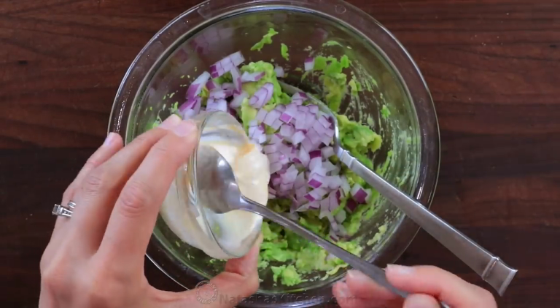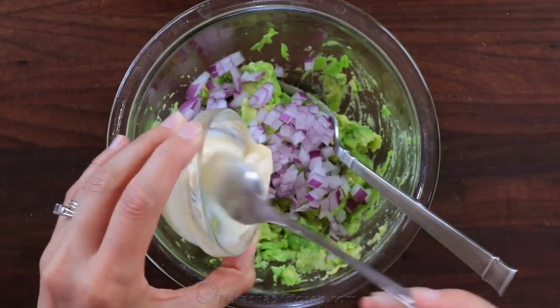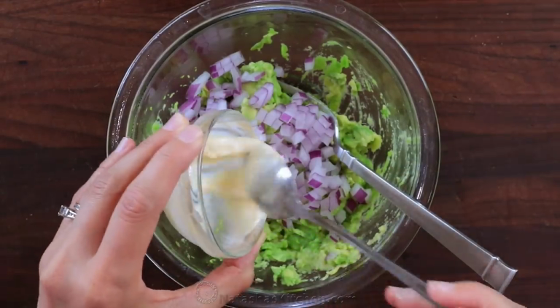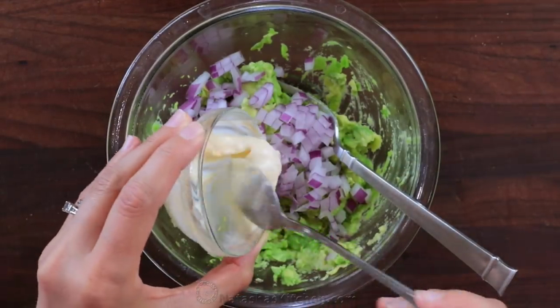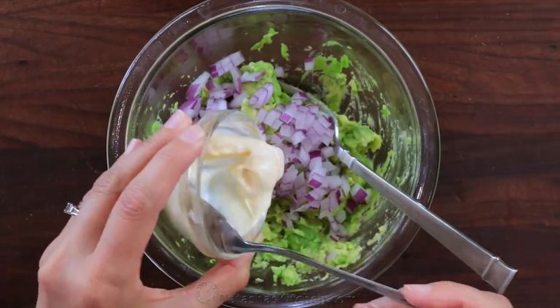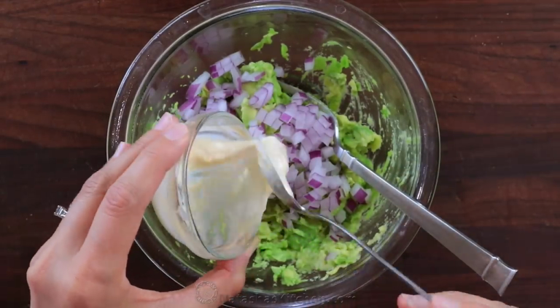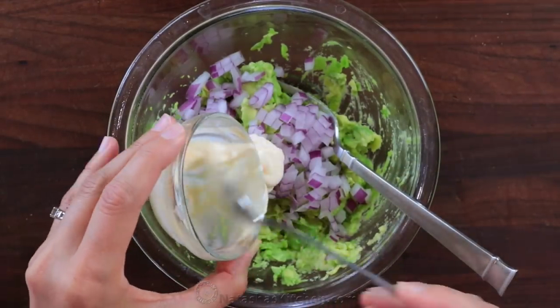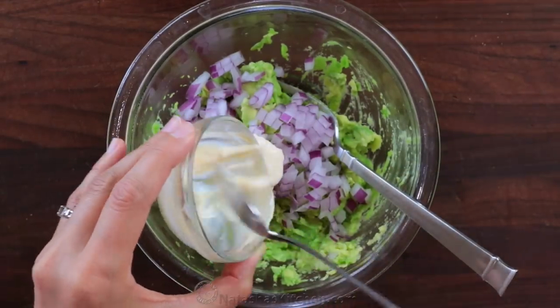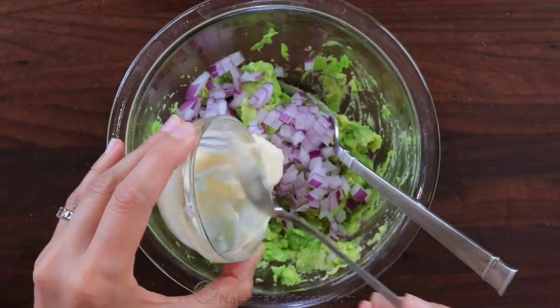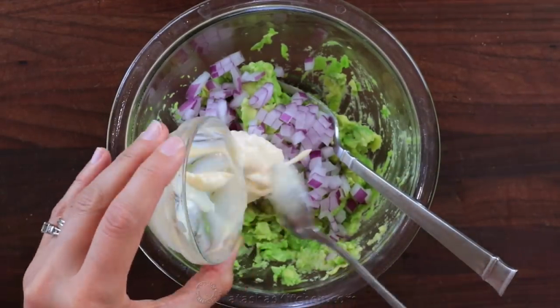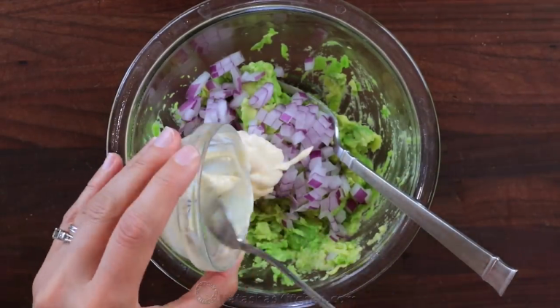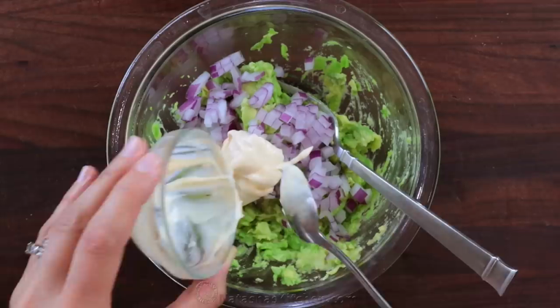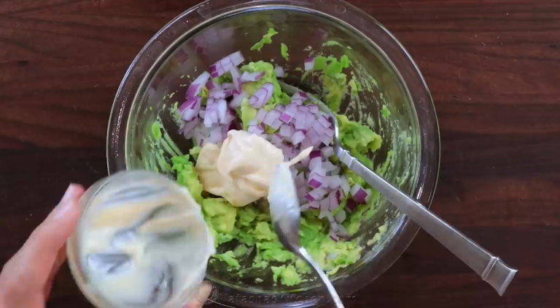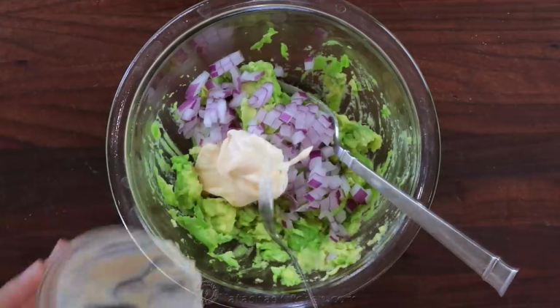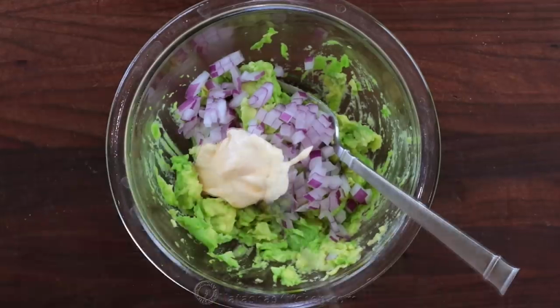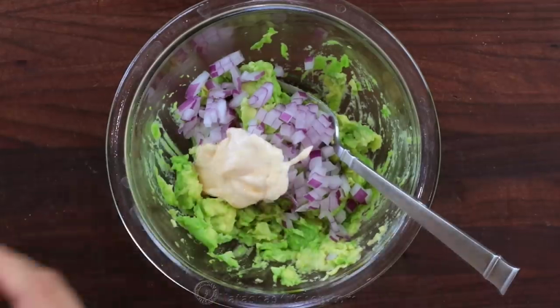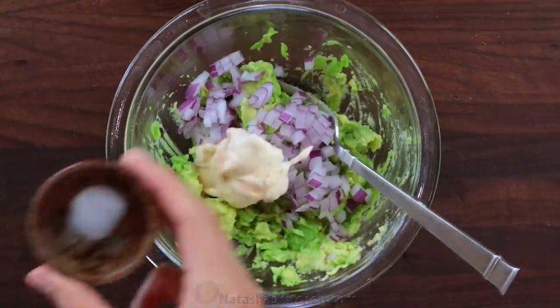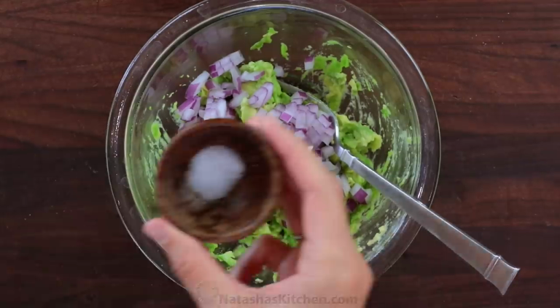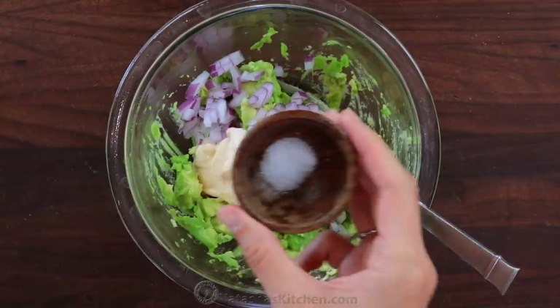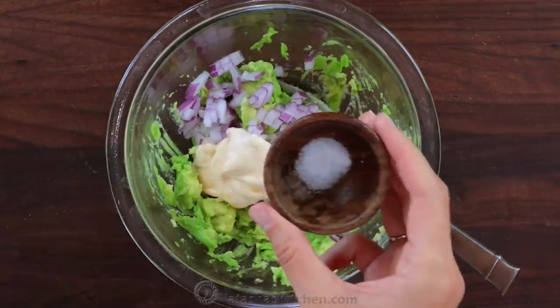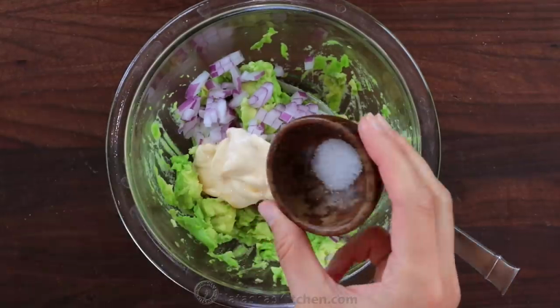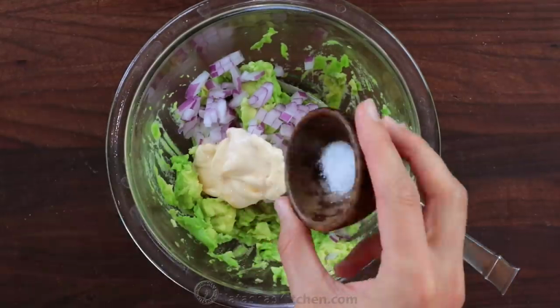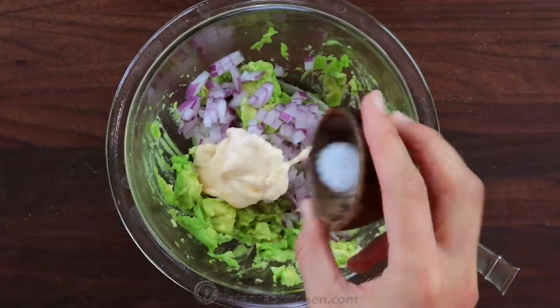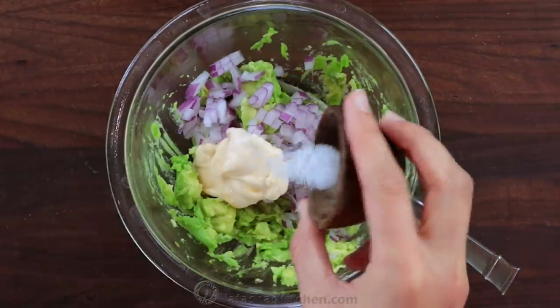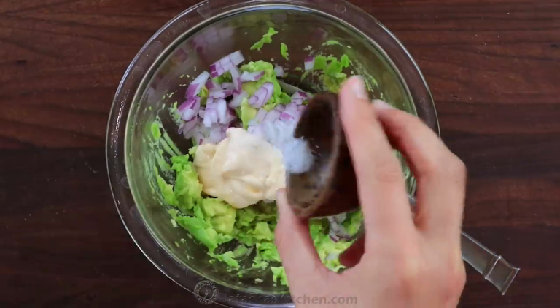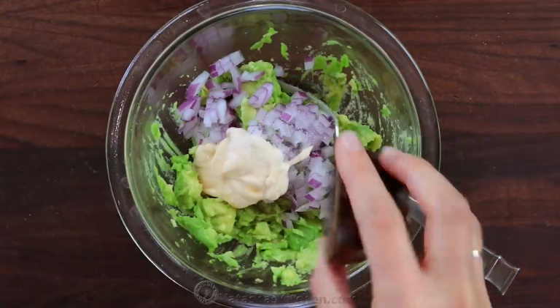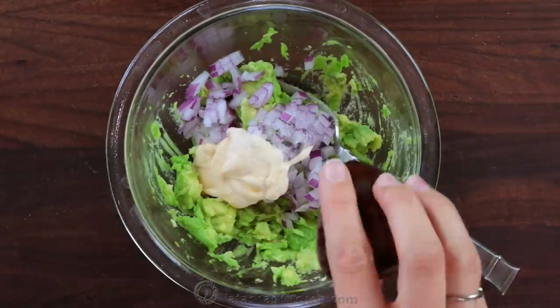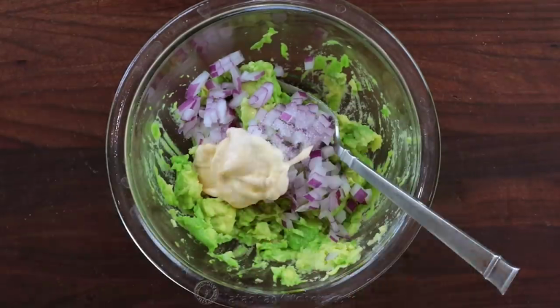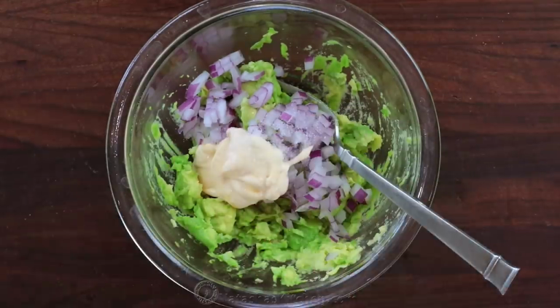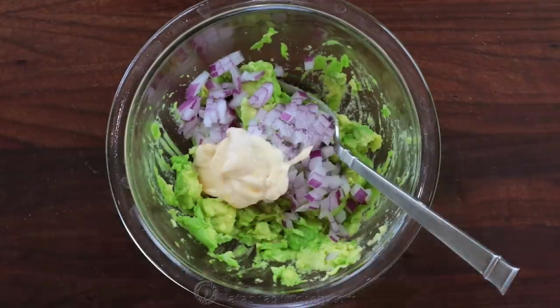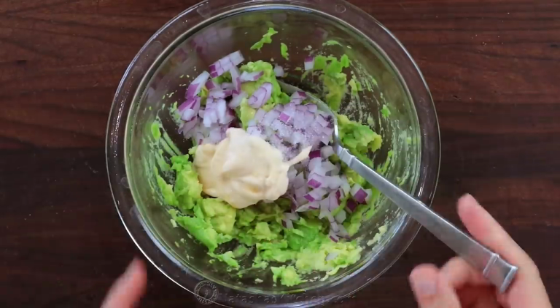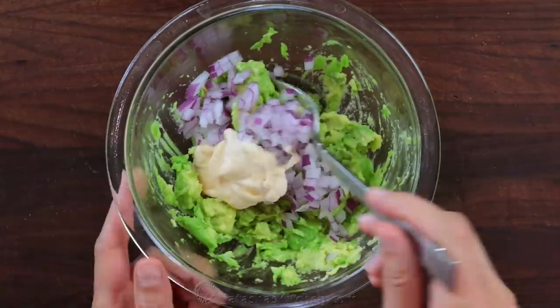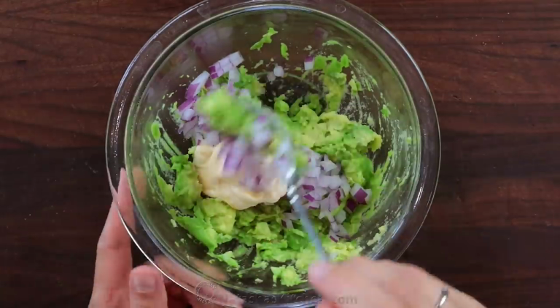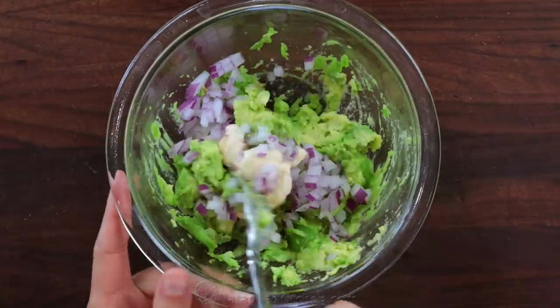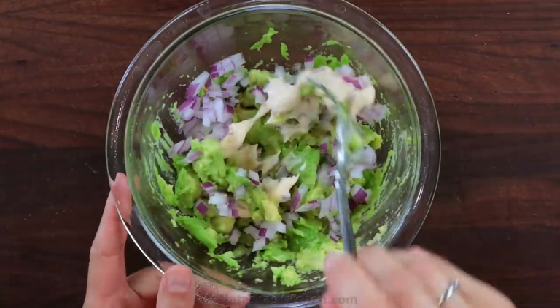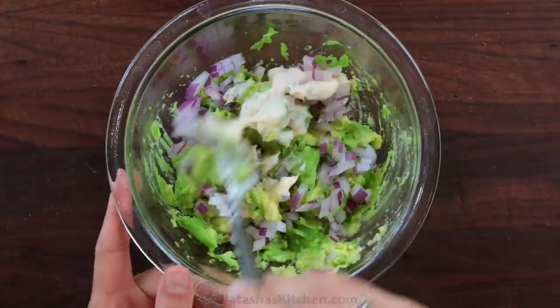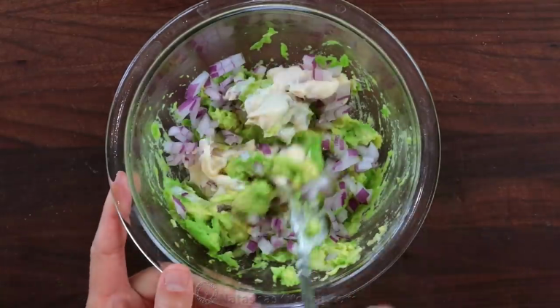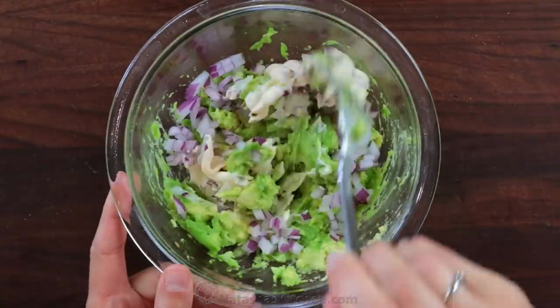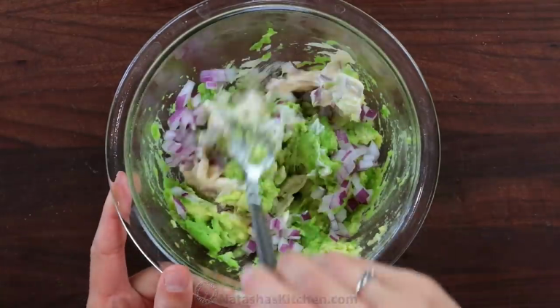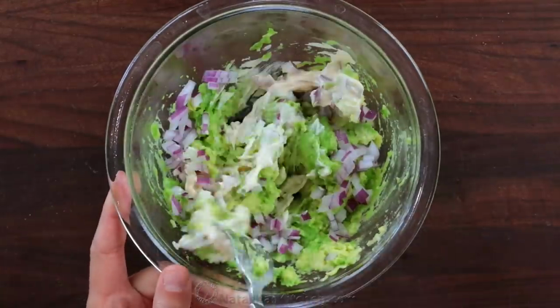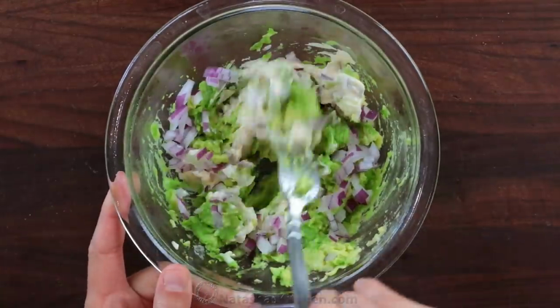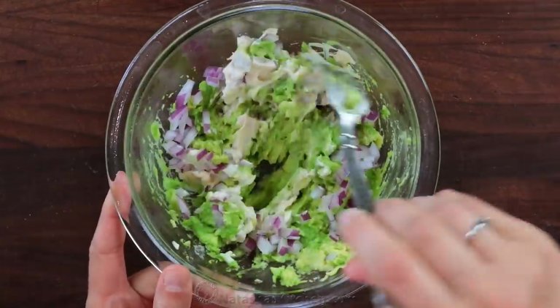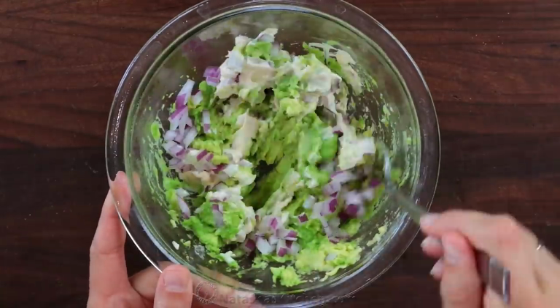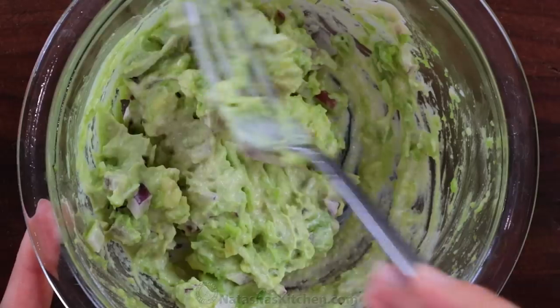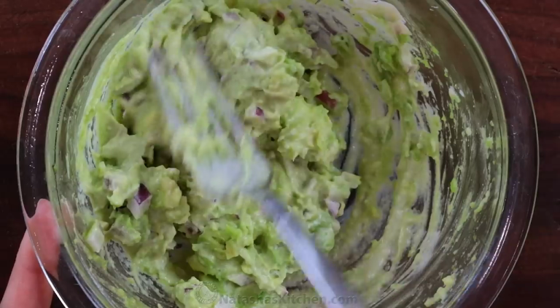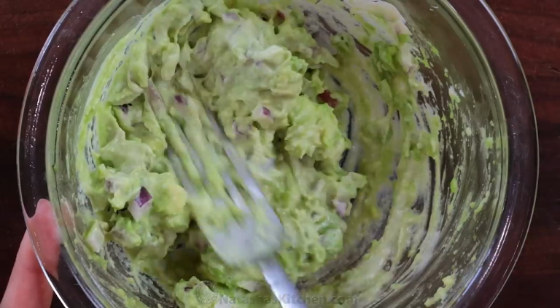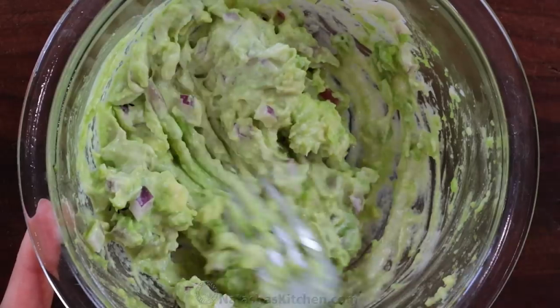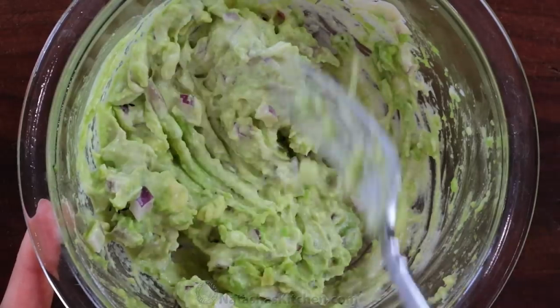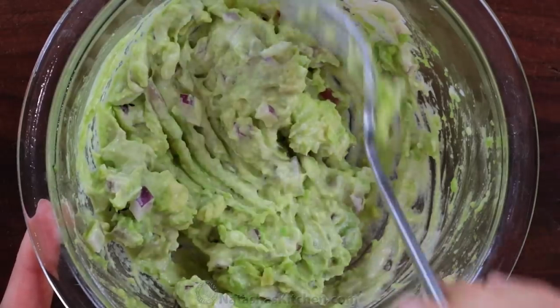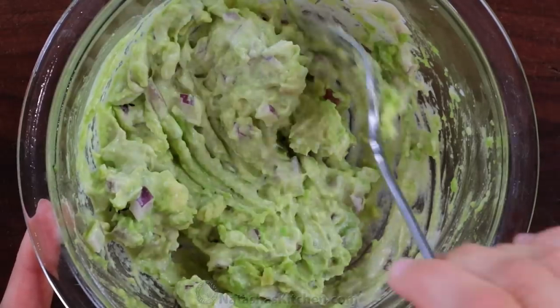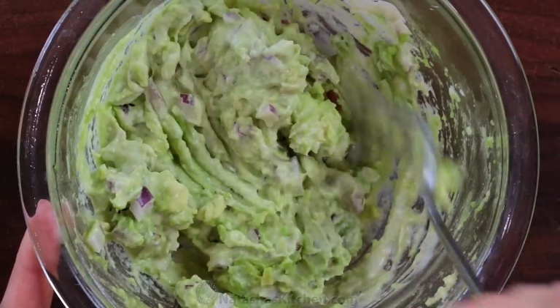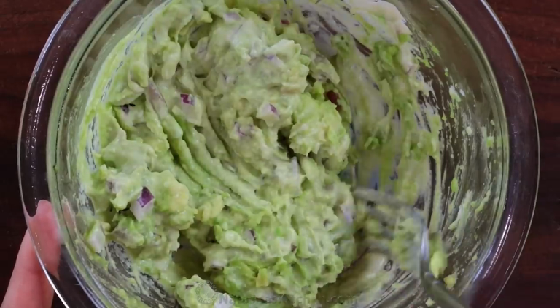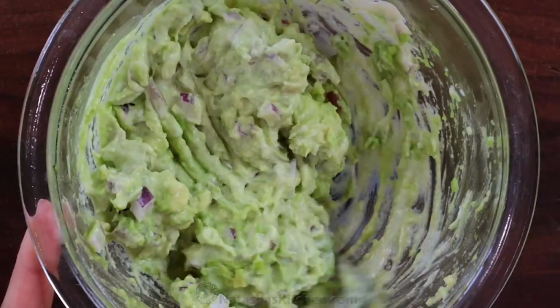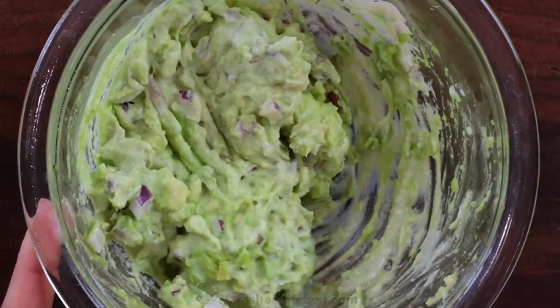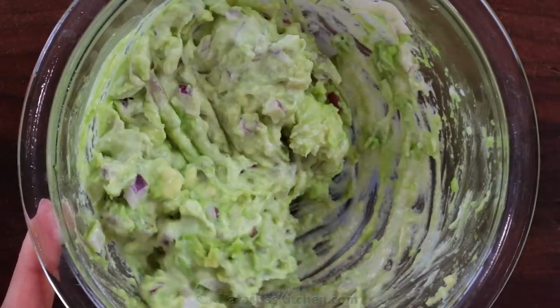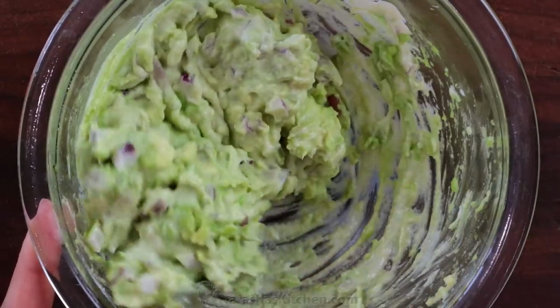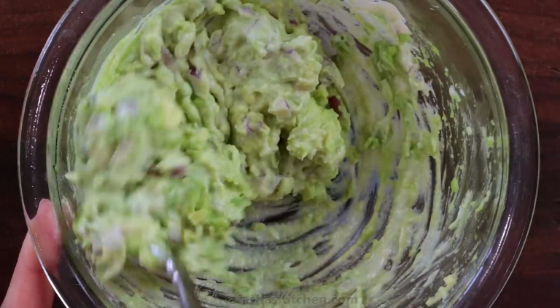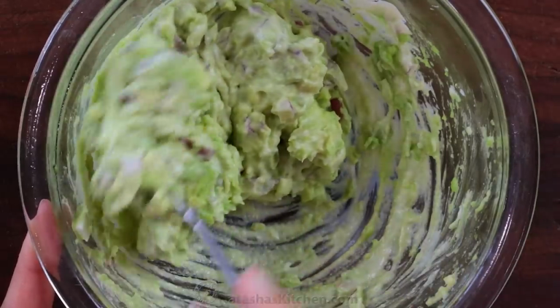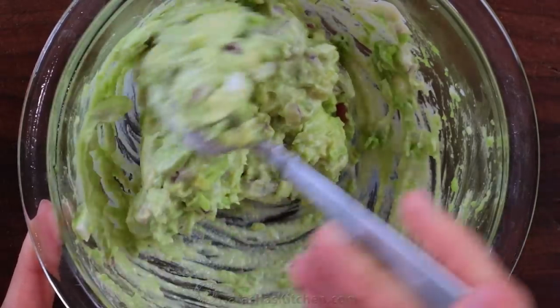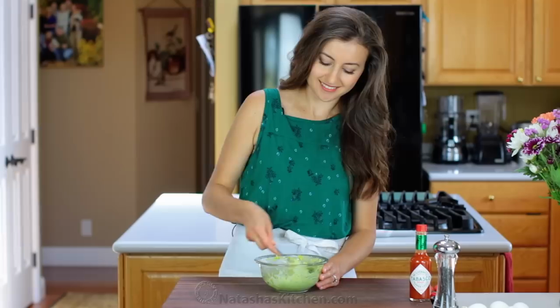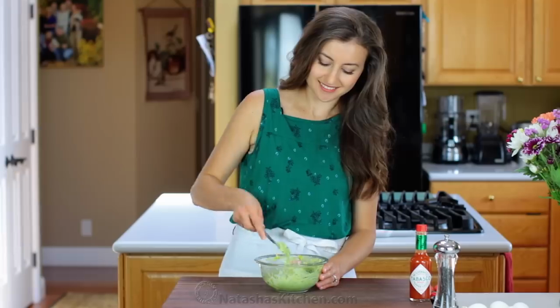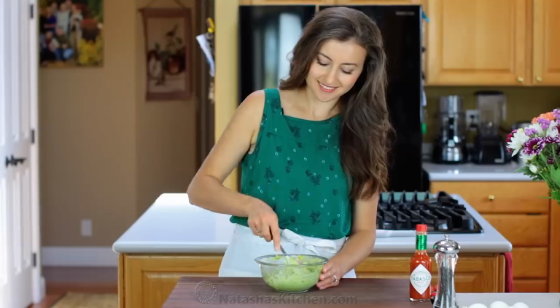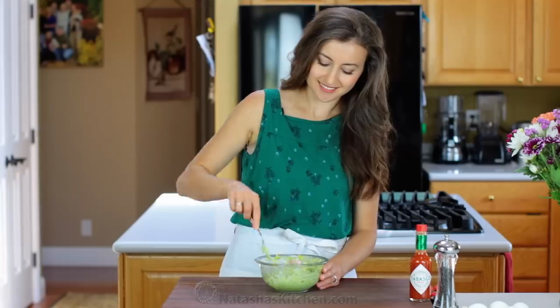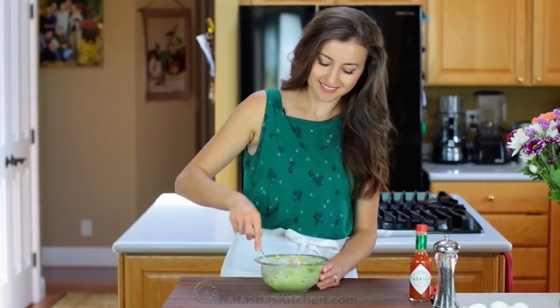It adds amazing flavor, creaminess, and a hint of spice. Season with about a quarter teaspoon of salt or add it to taste.